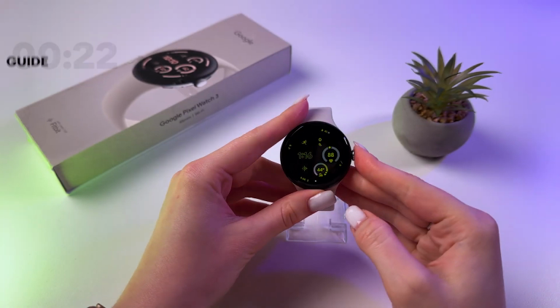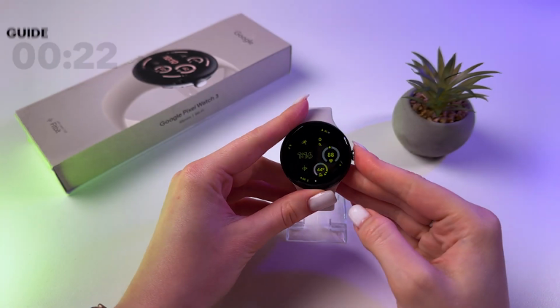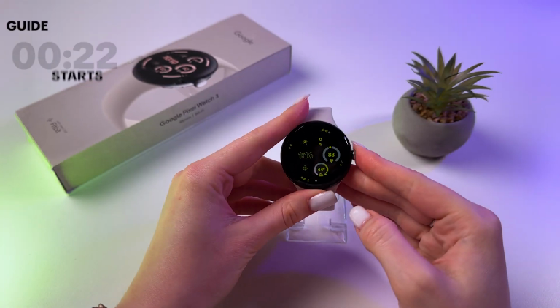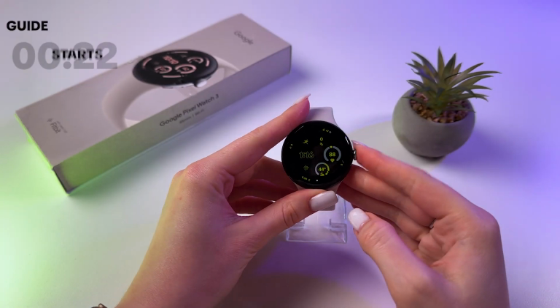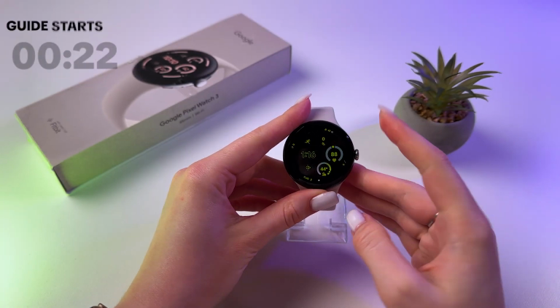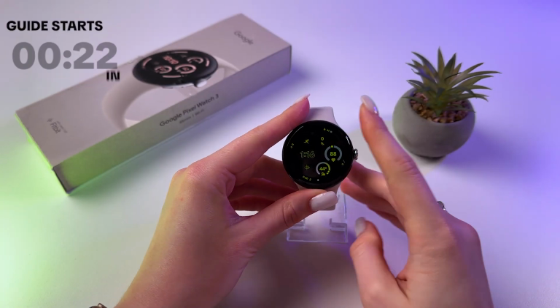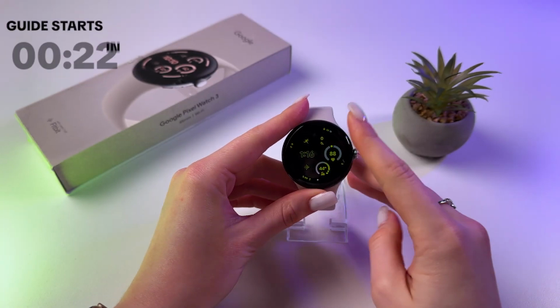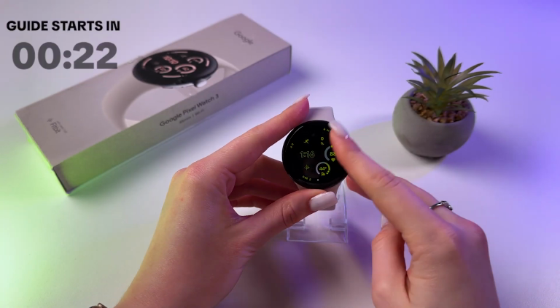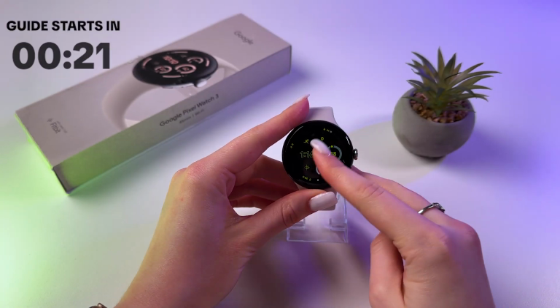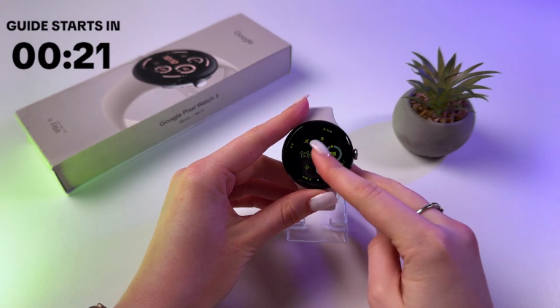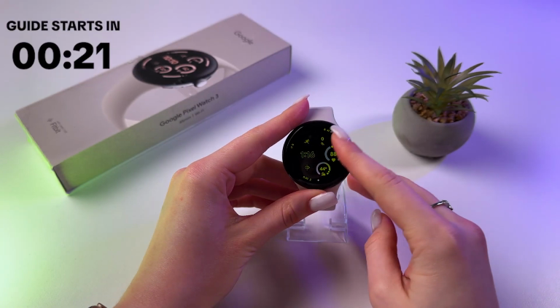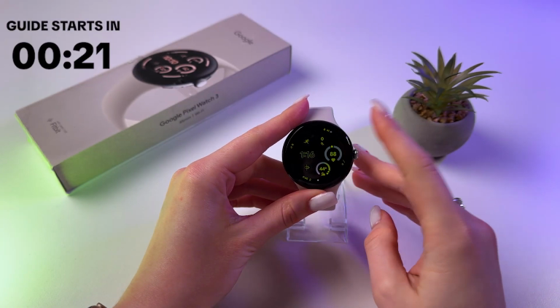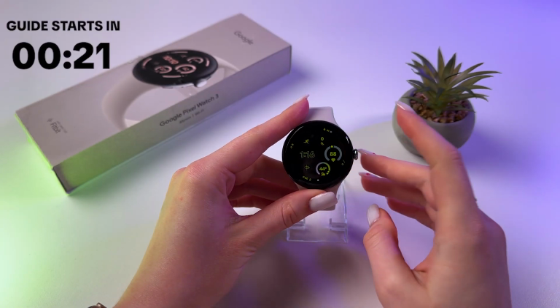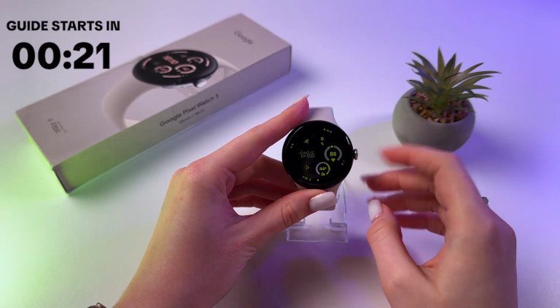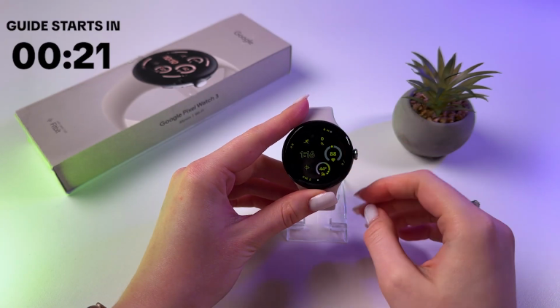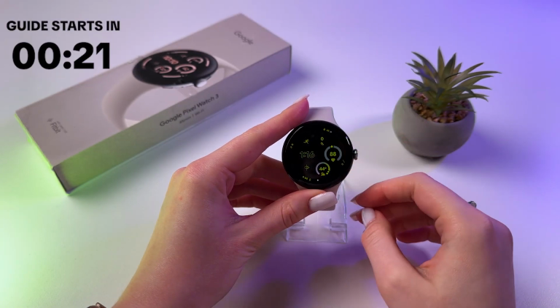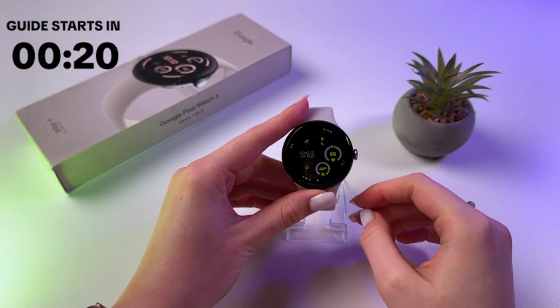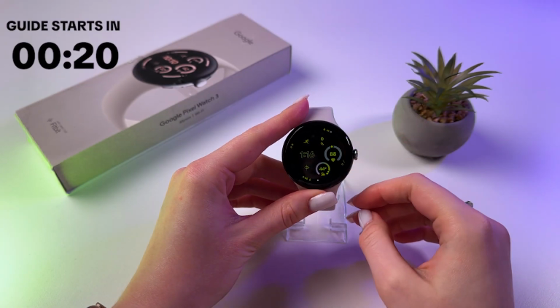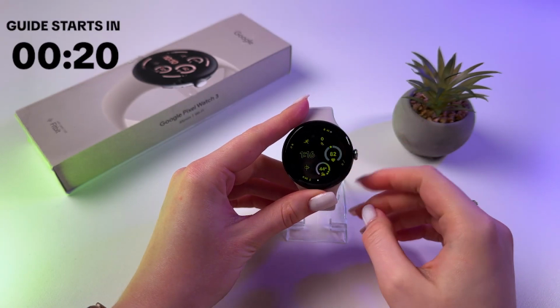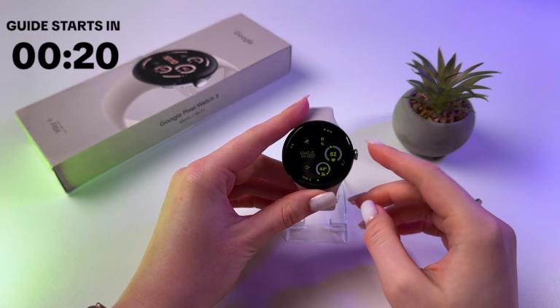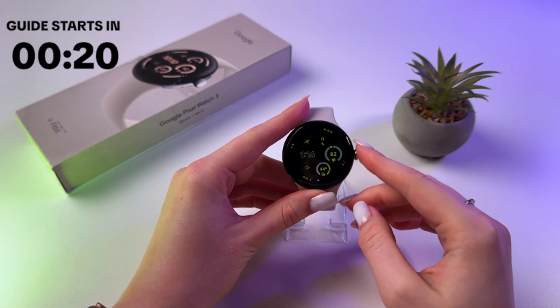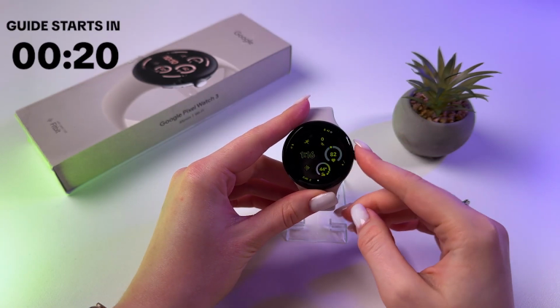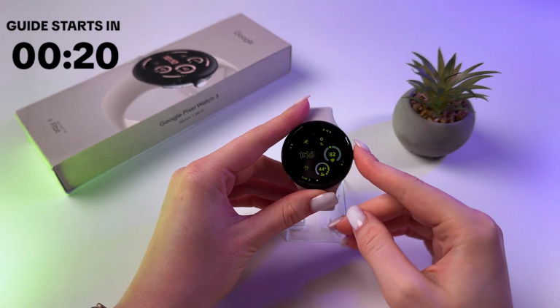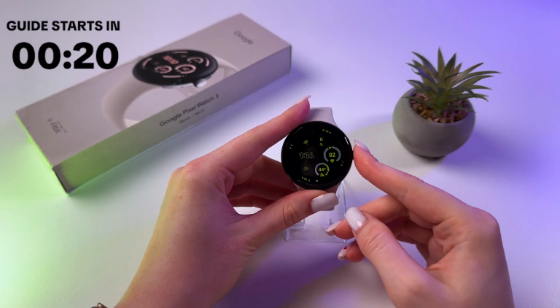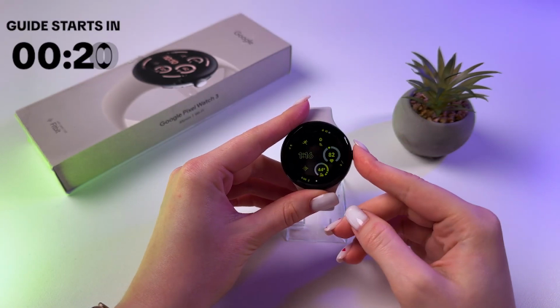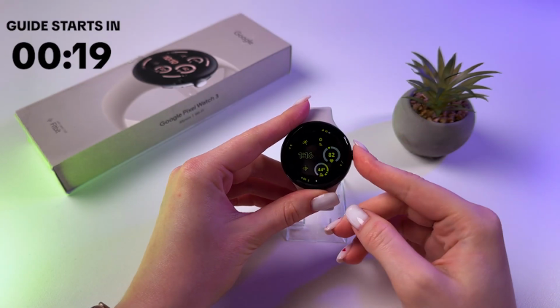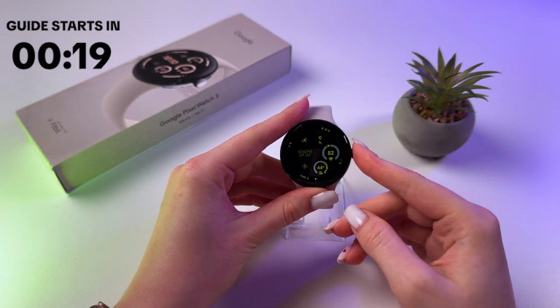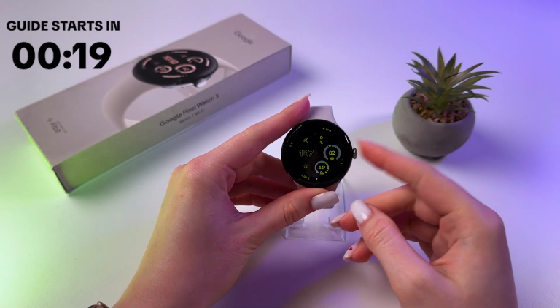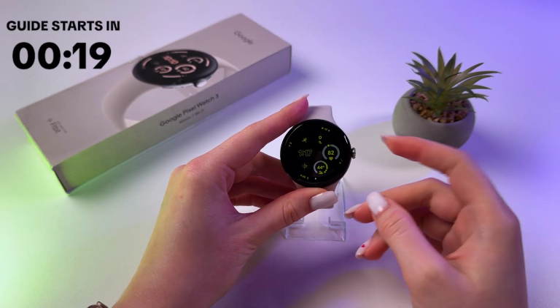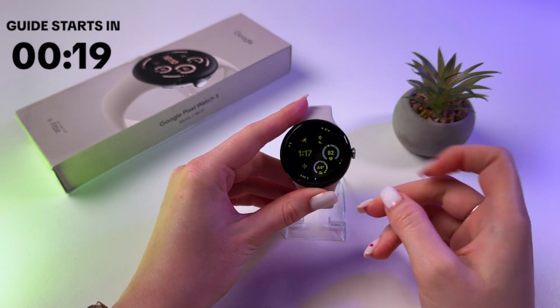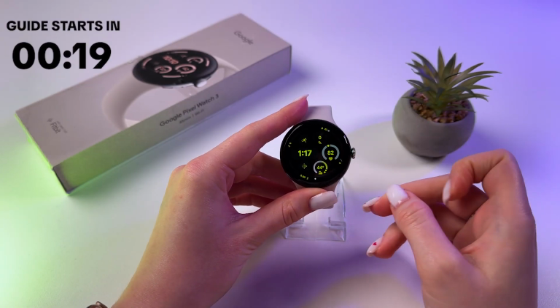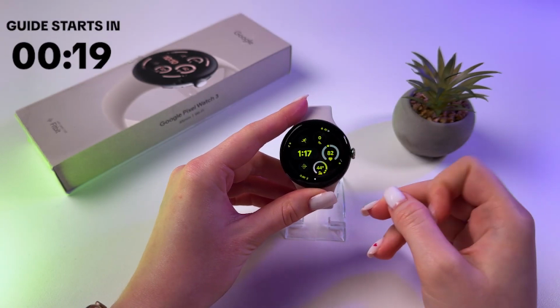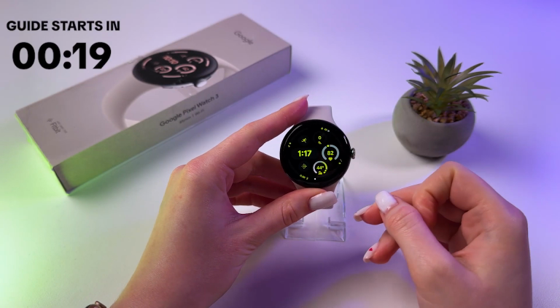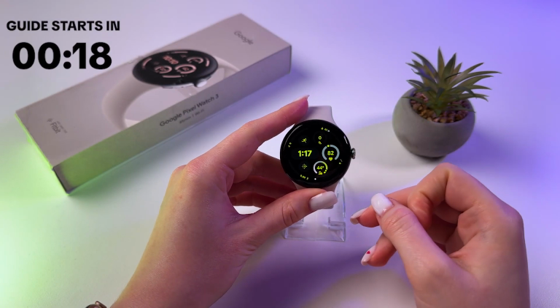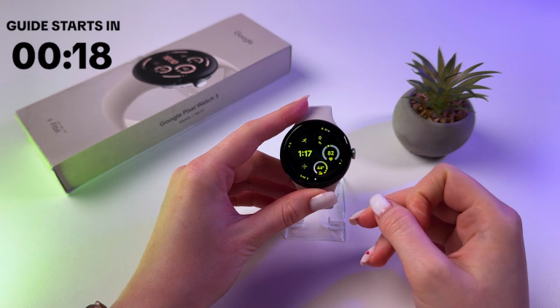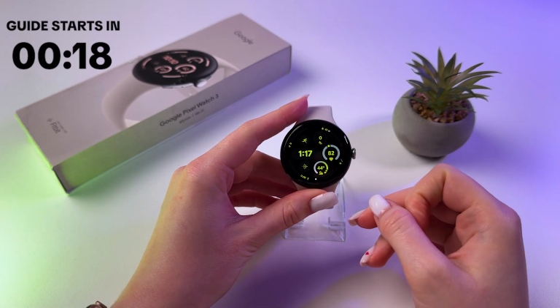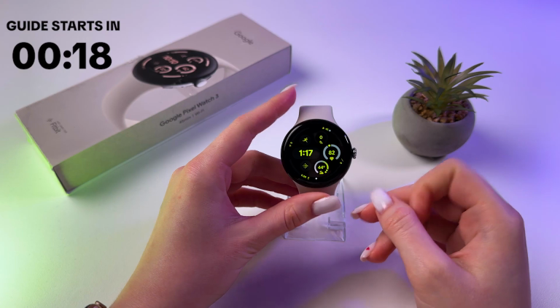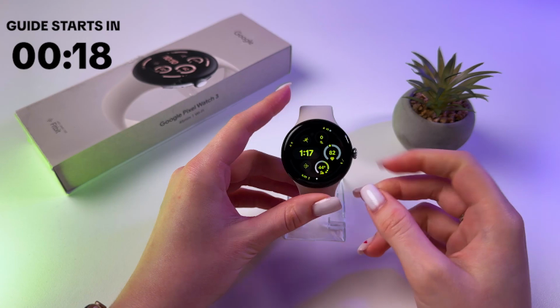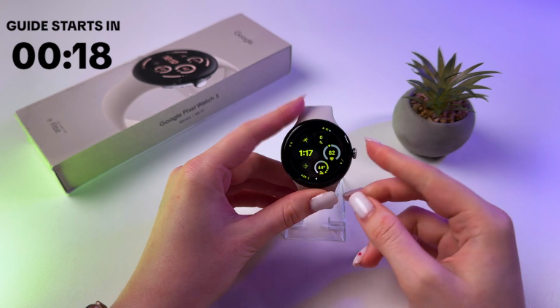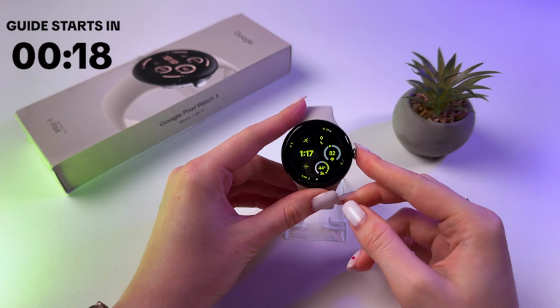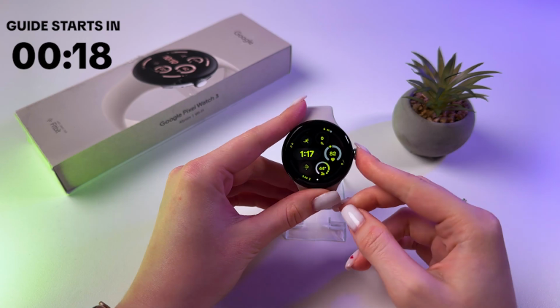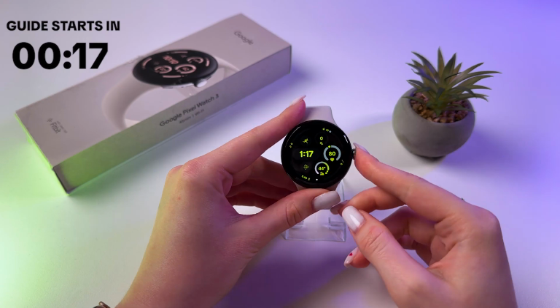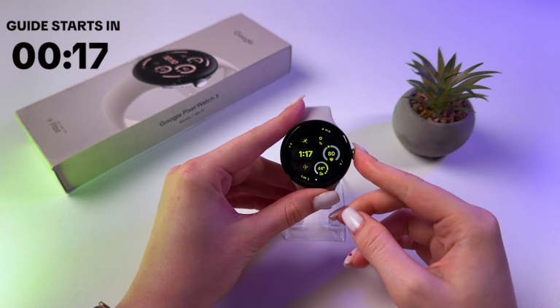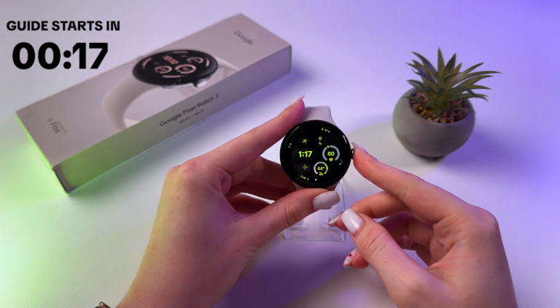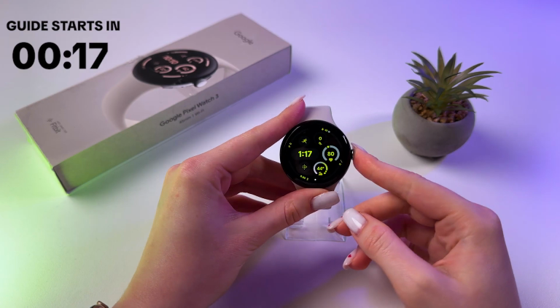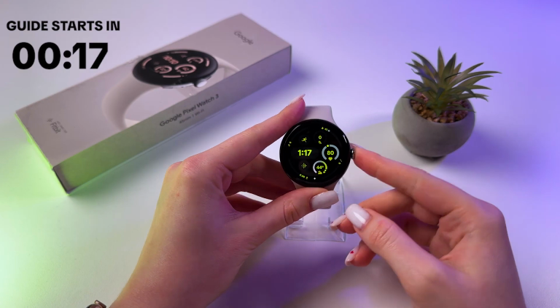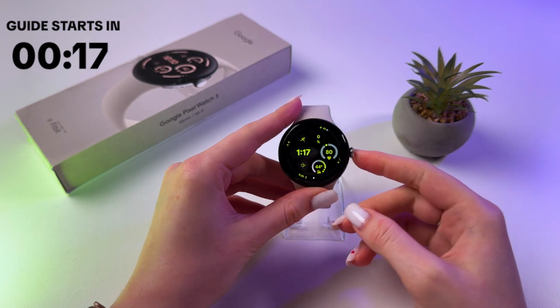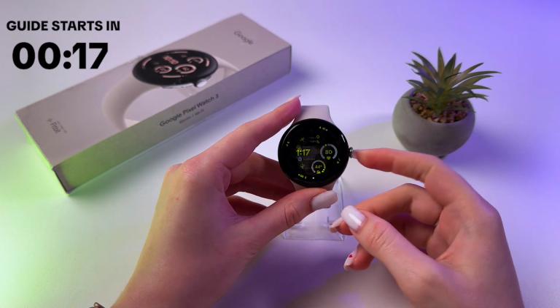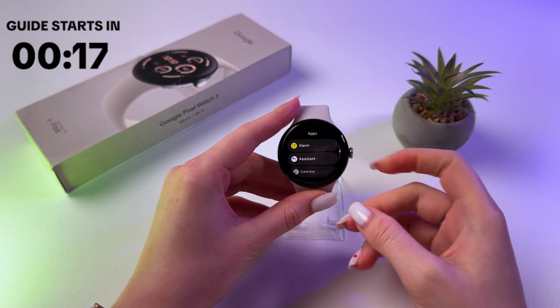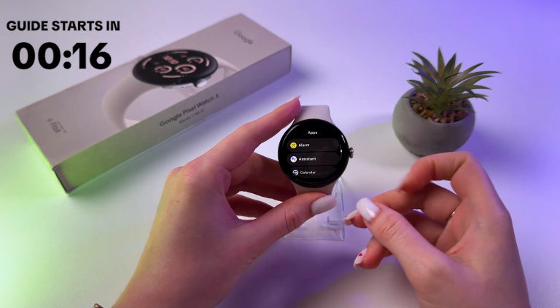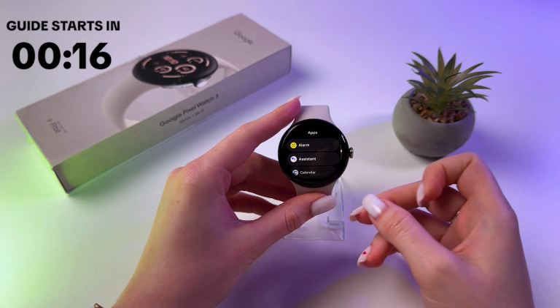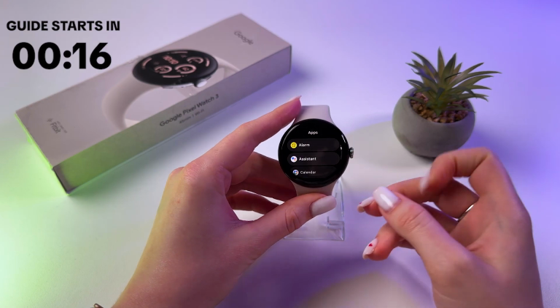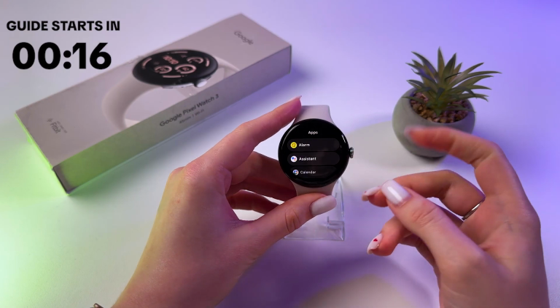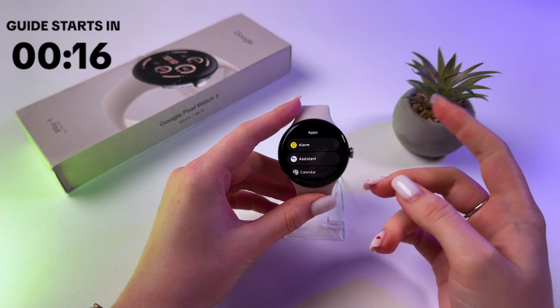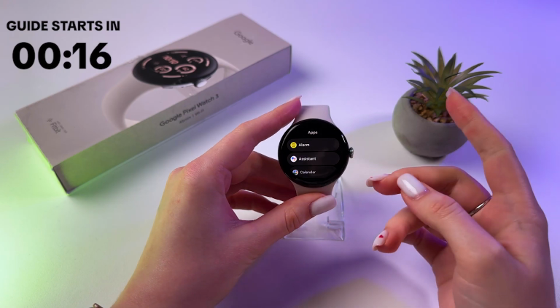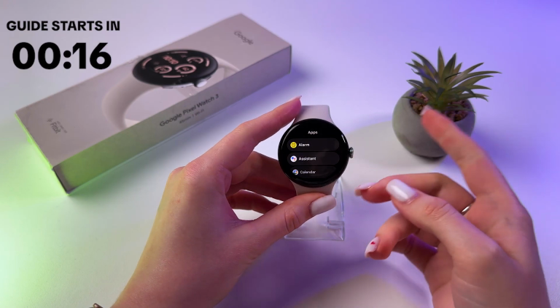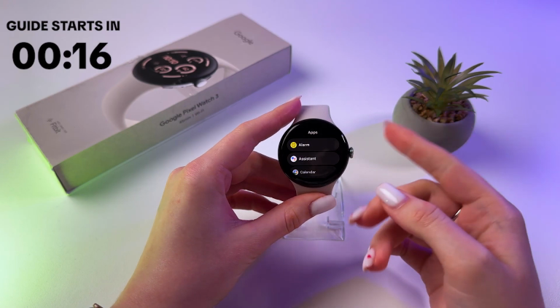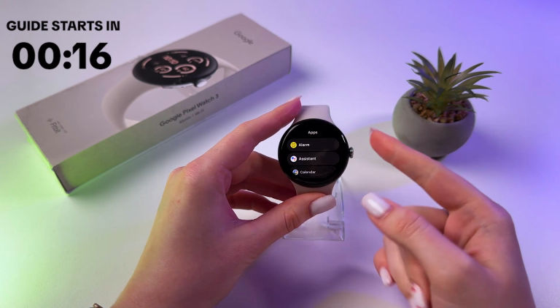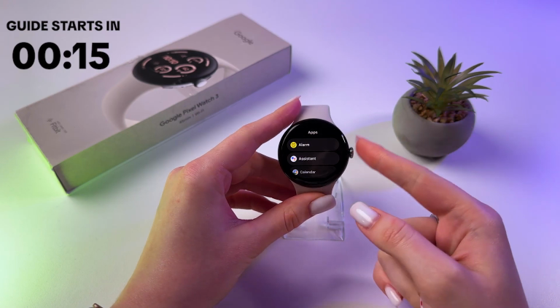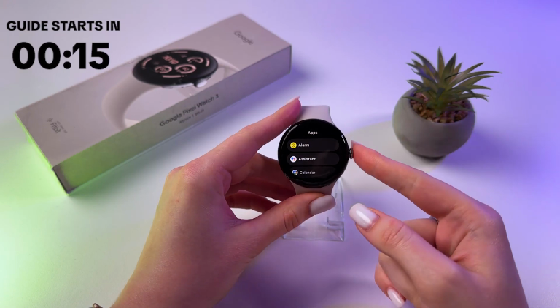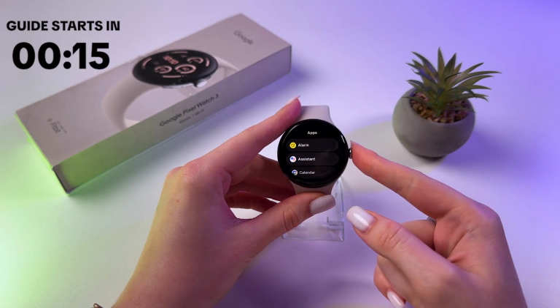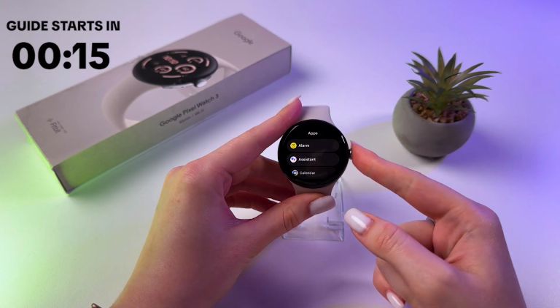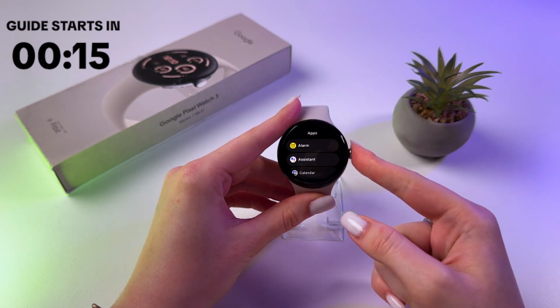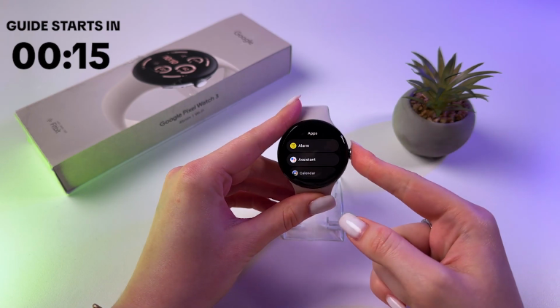Hi, let me show you how to remove a forgotten pin code, password, or pattern on your Google Pixel Watch 3.